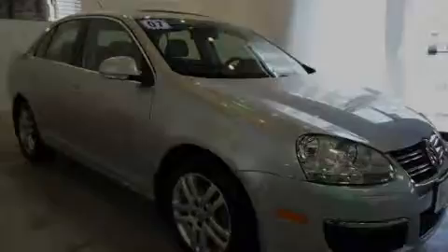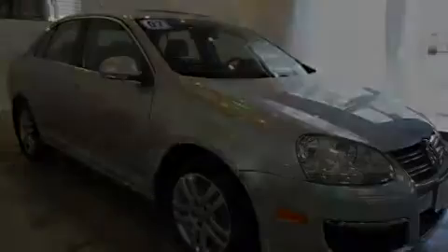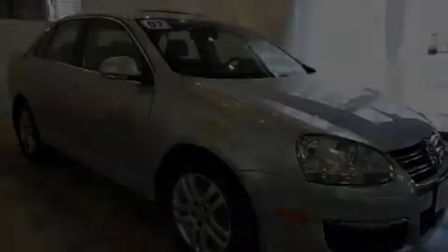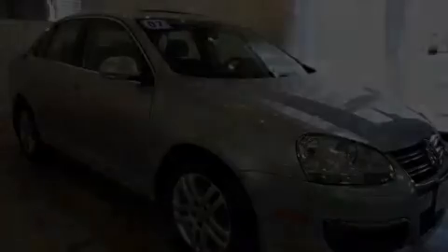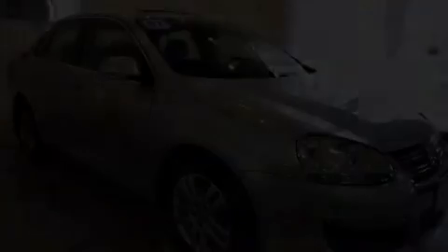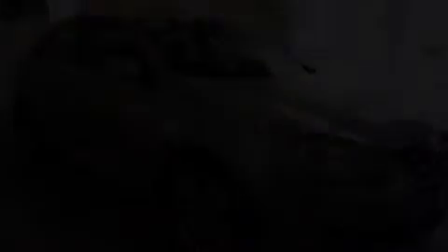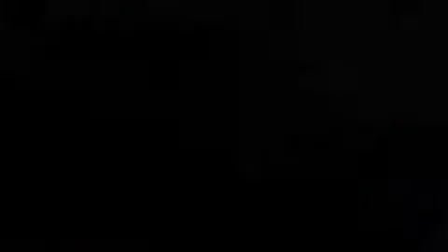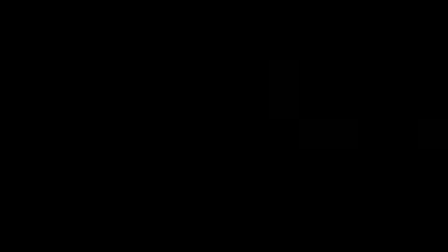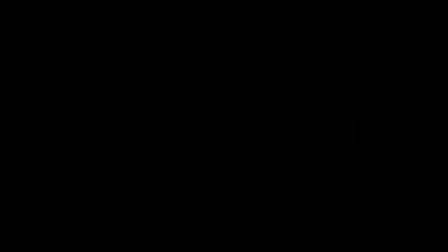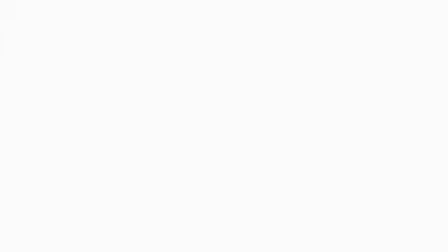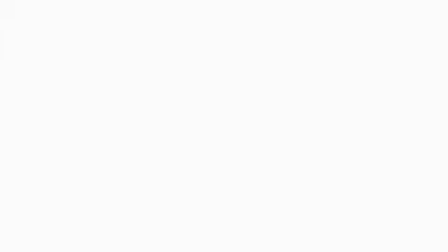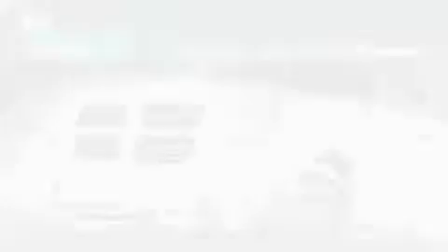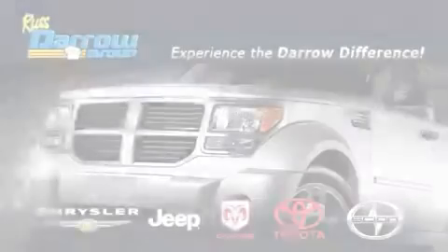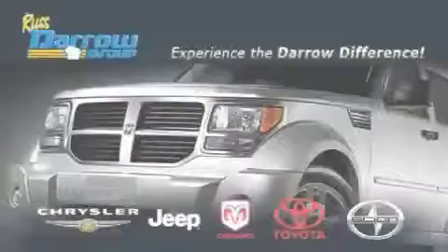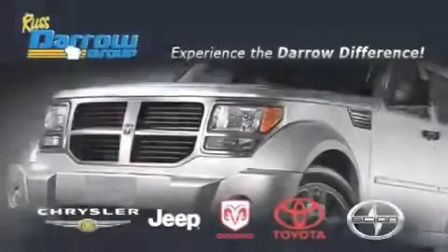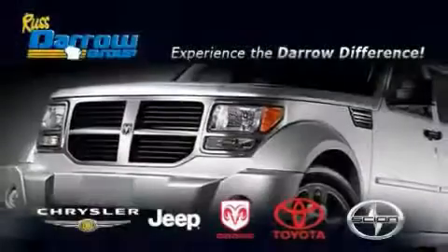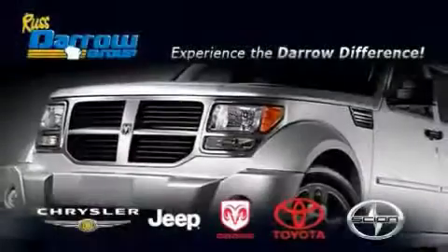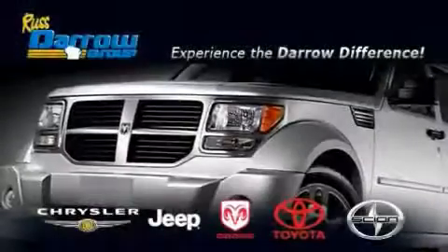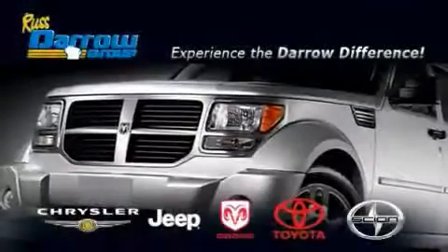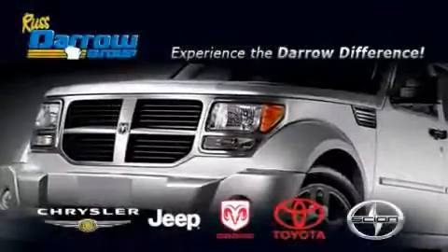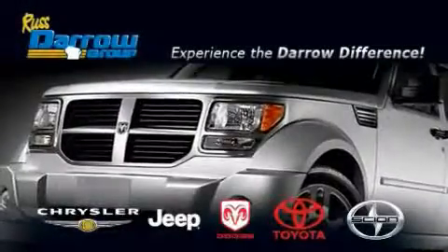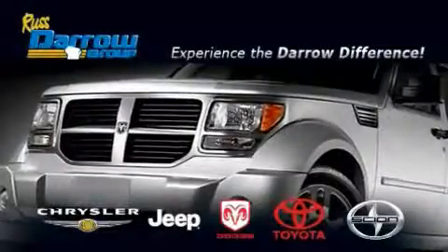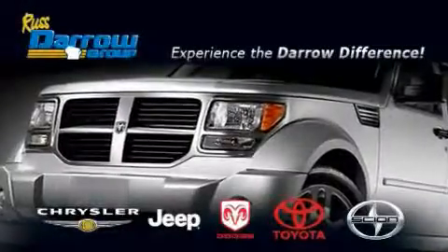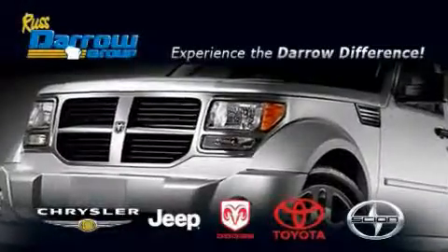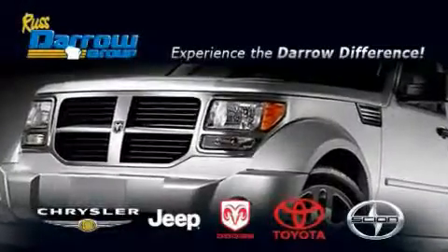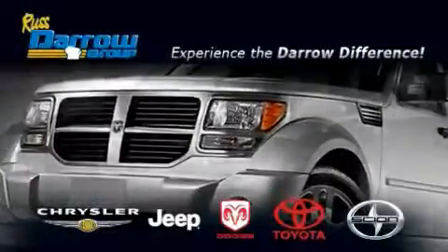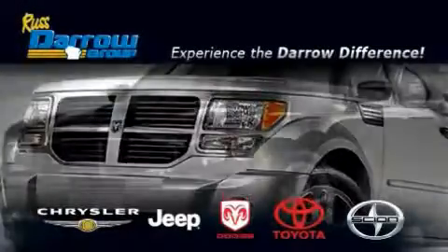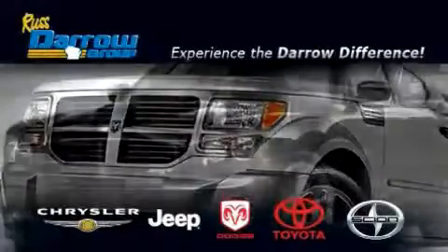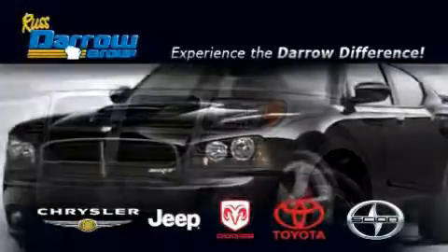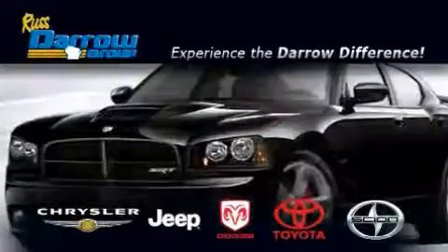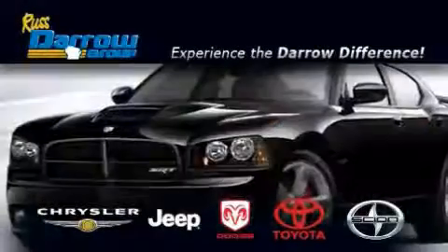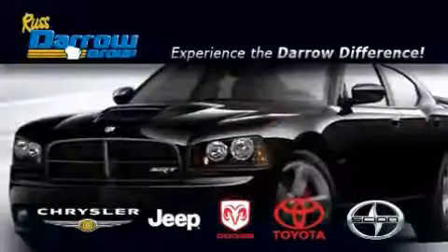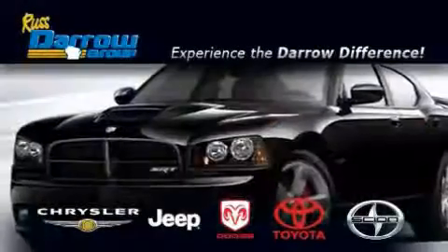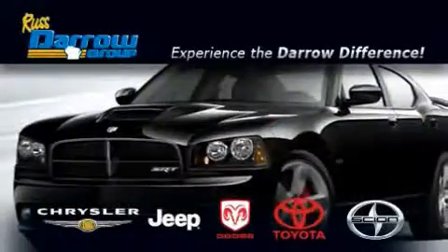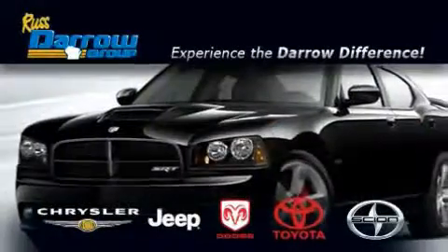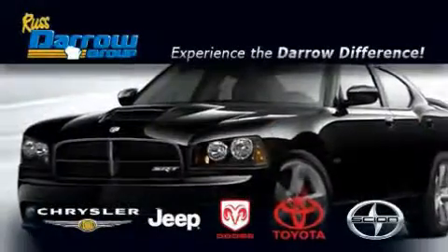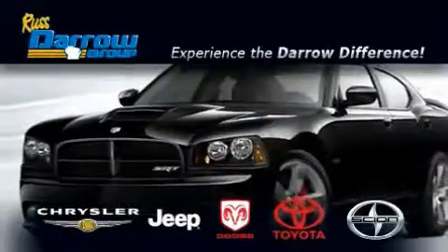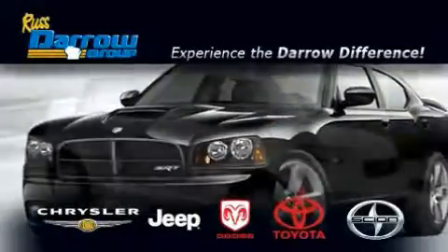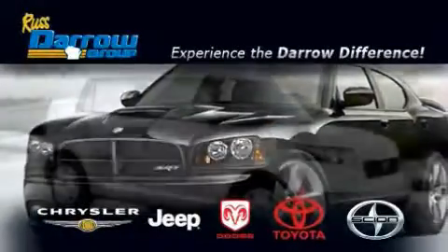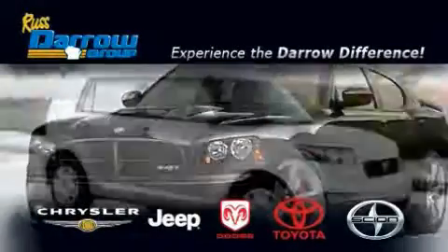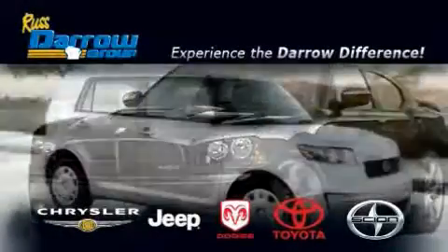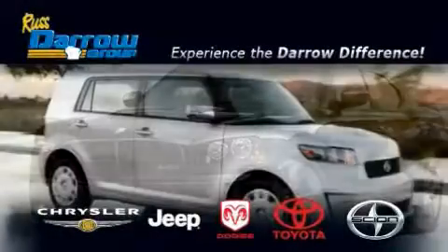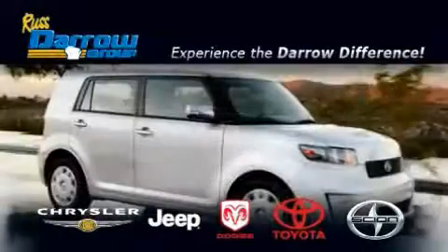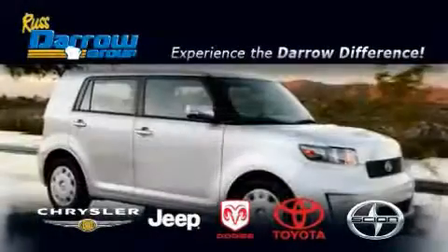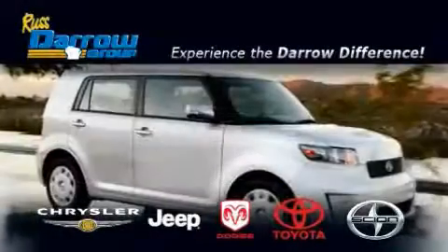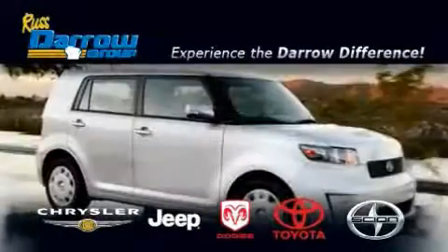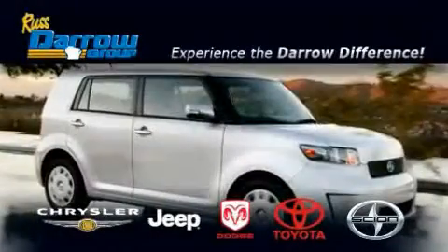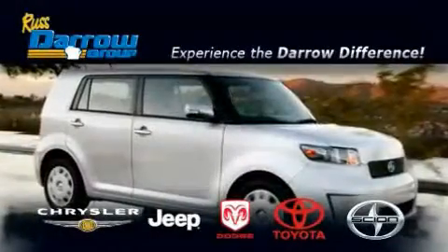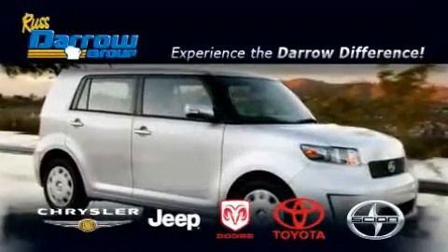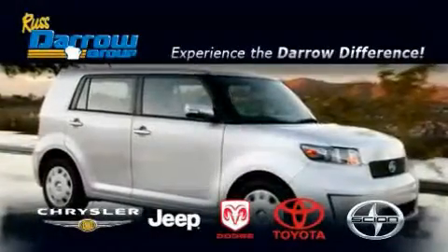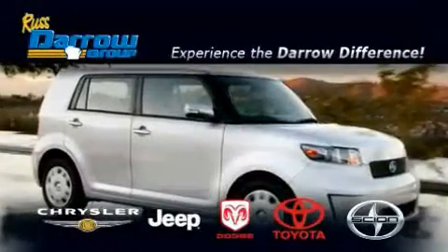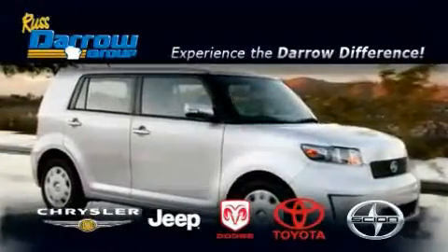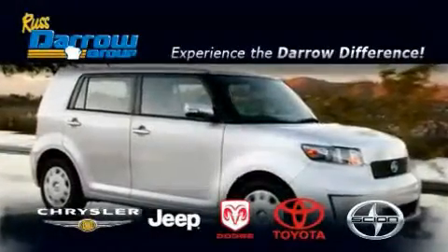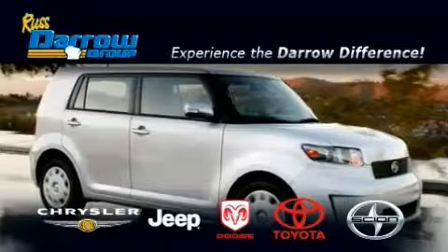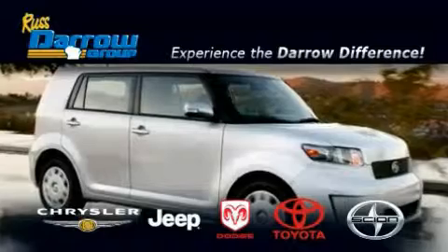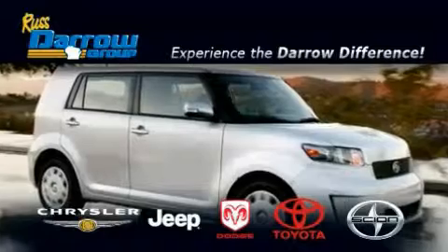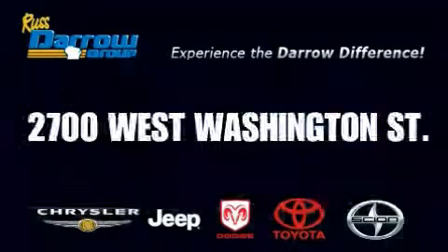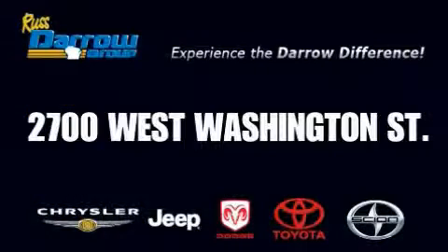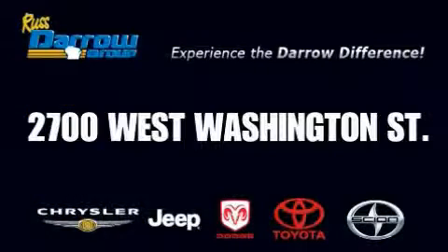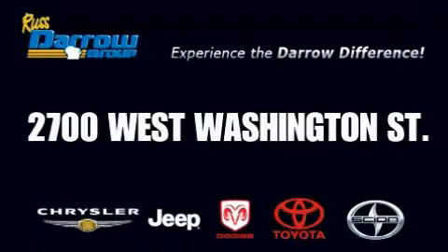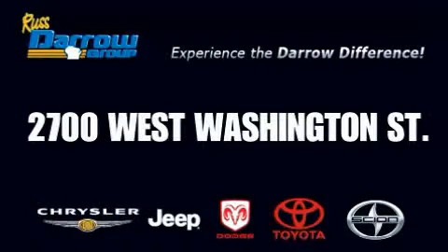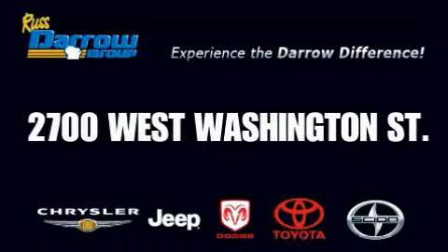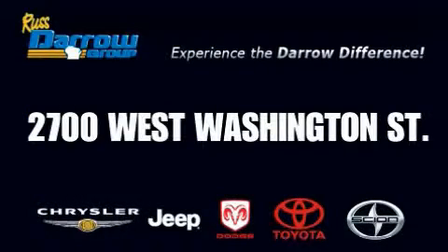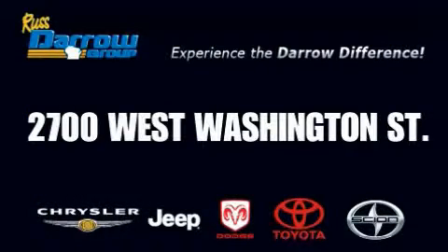Get the Darrow difference today, only at Rust-Aero Toyota Scion Chrysler Jeep Dodge West Bend. Rust-Aero.